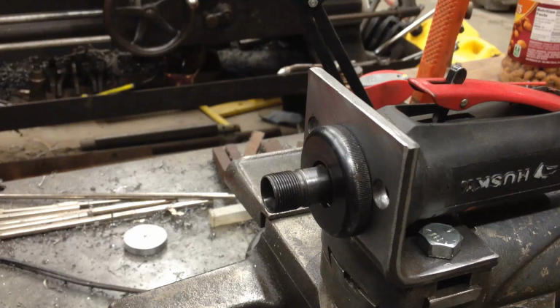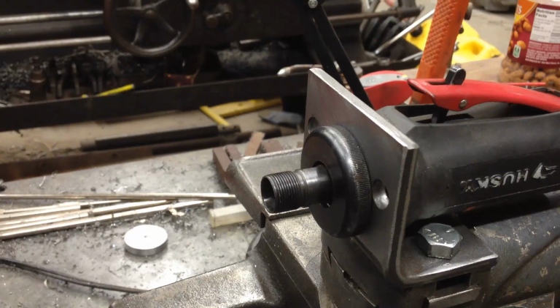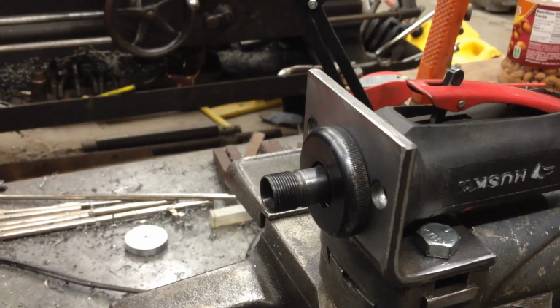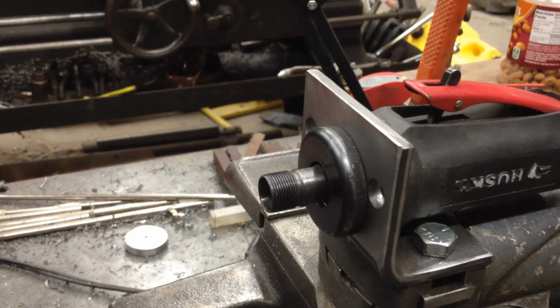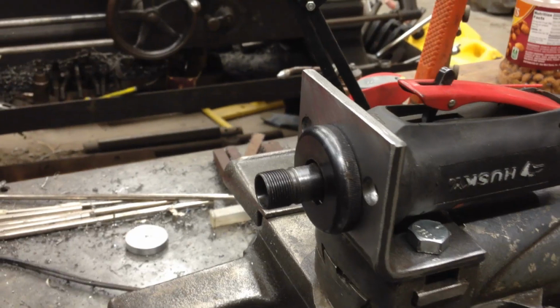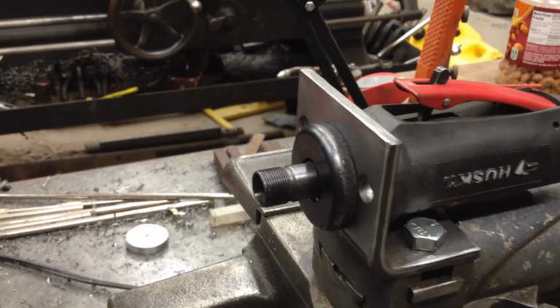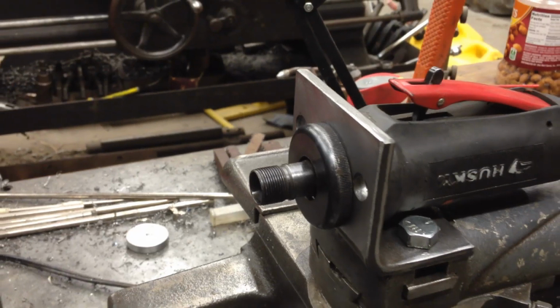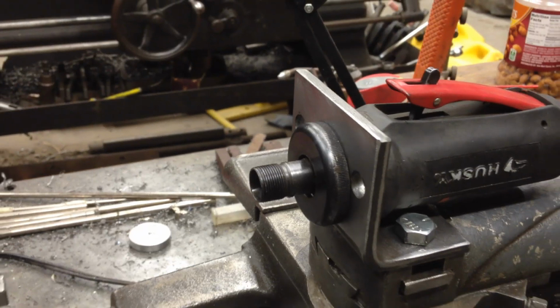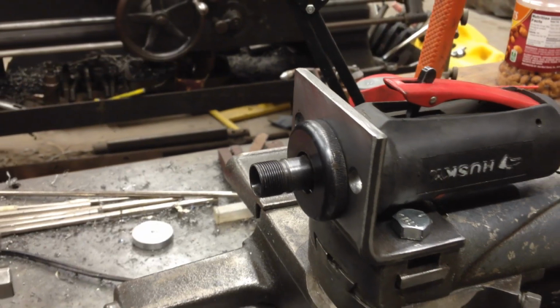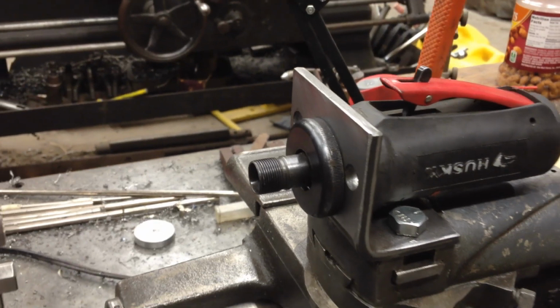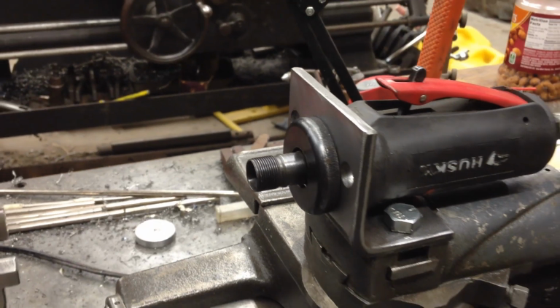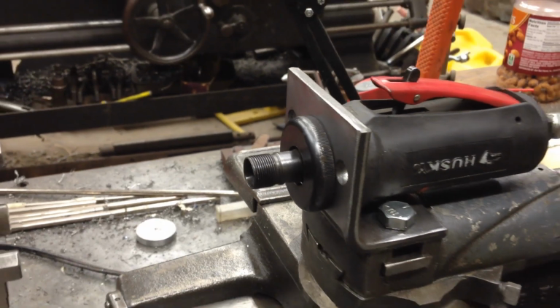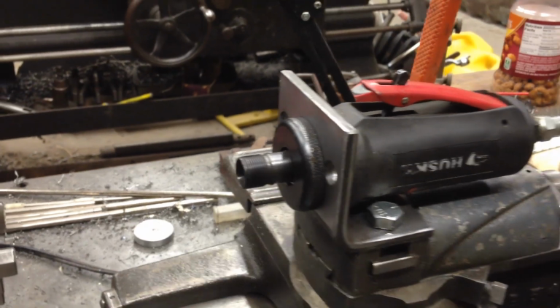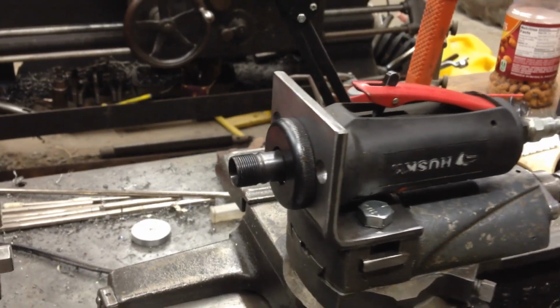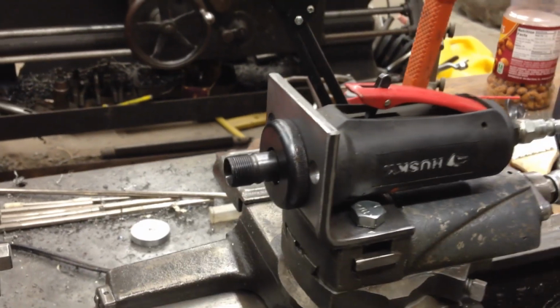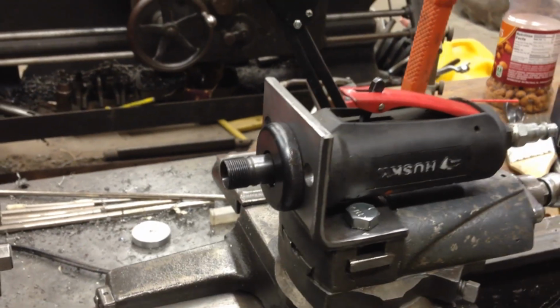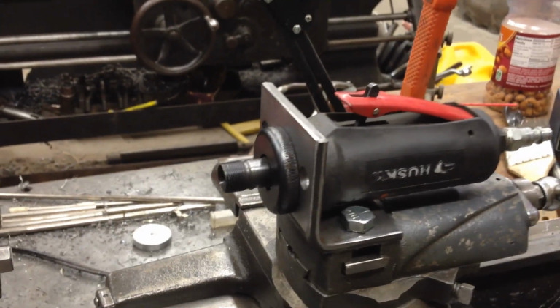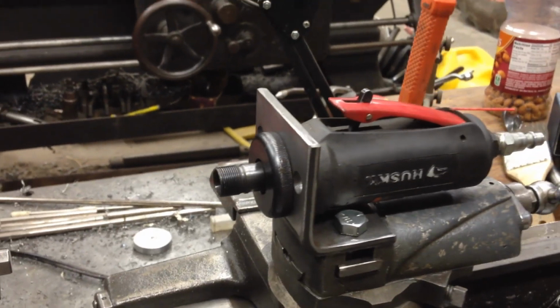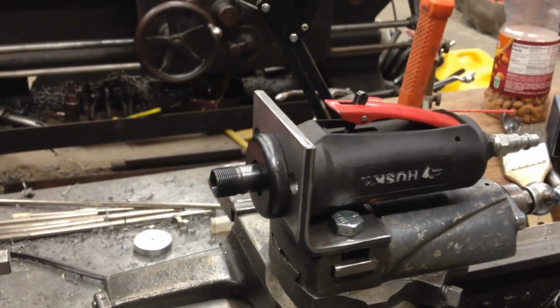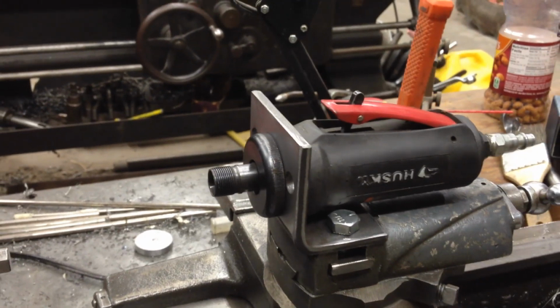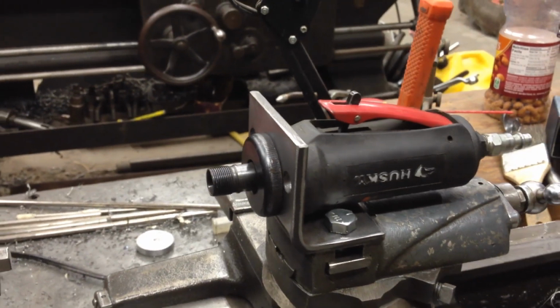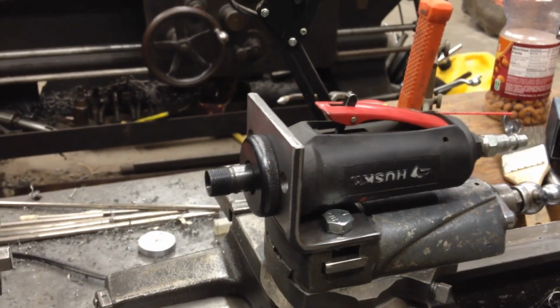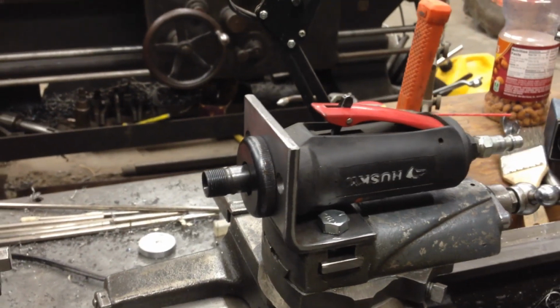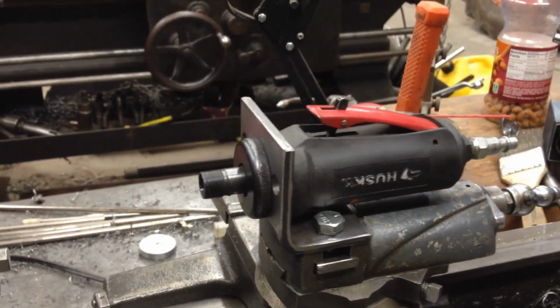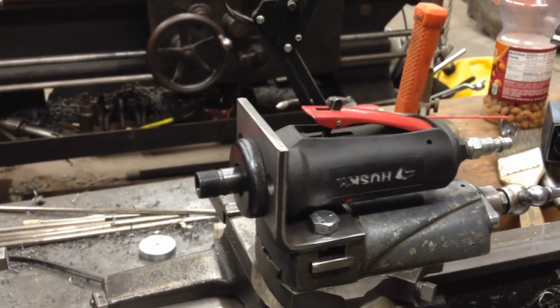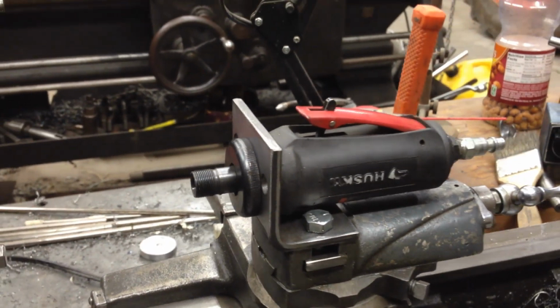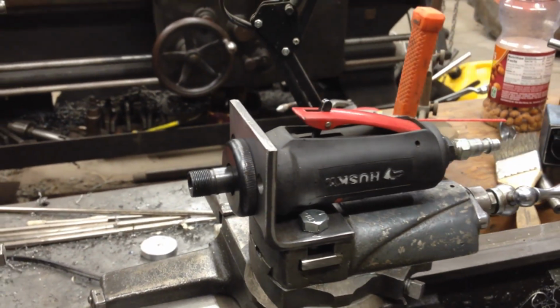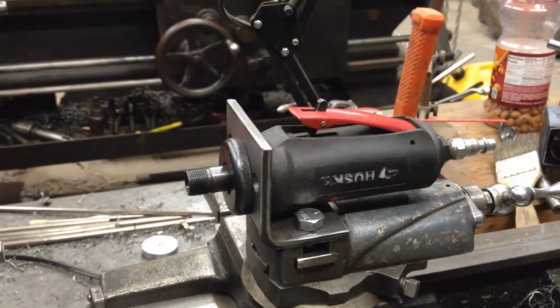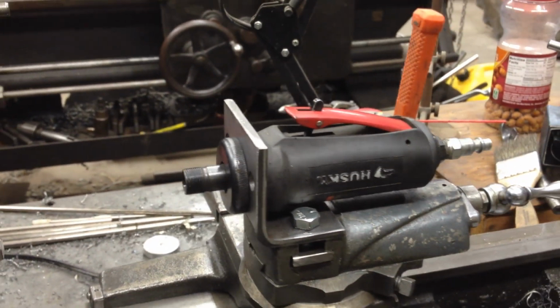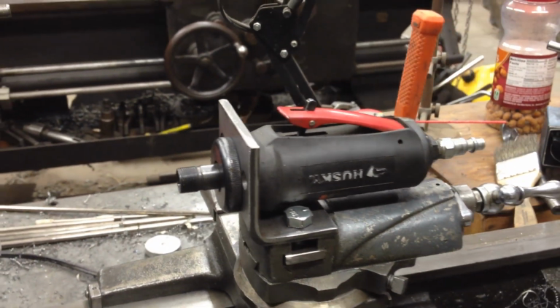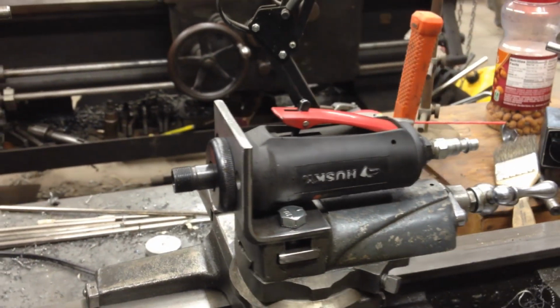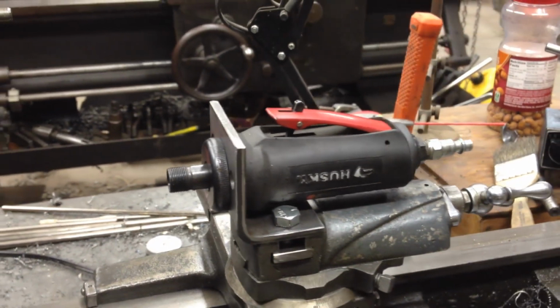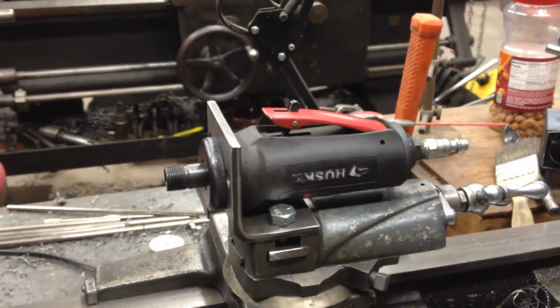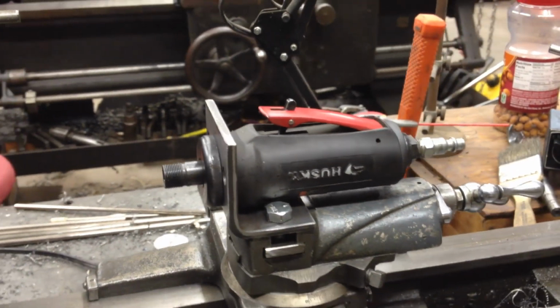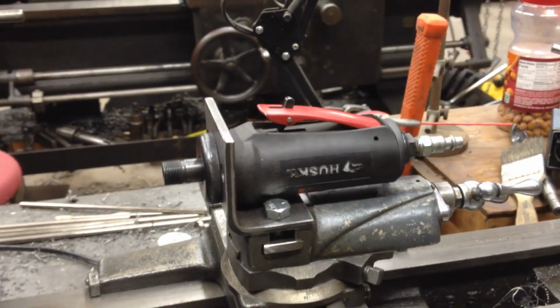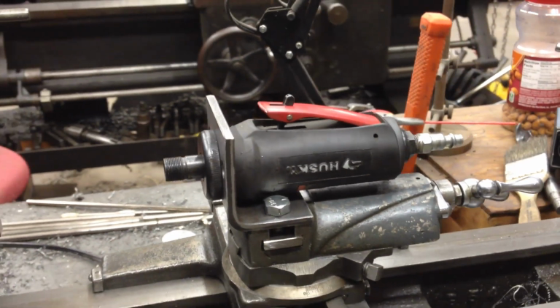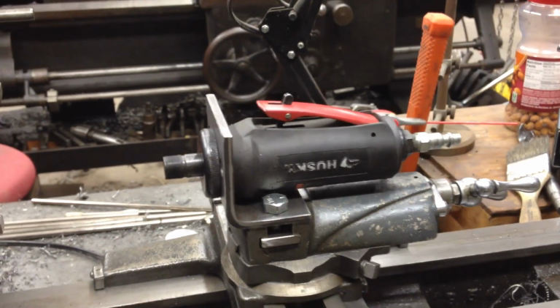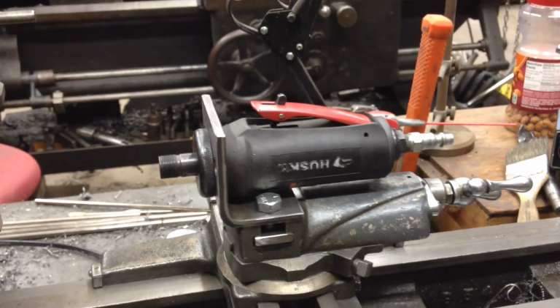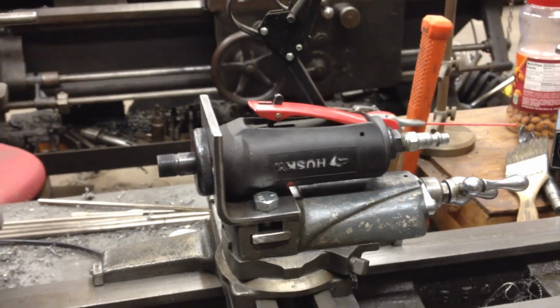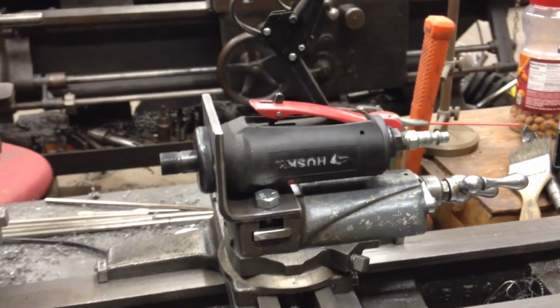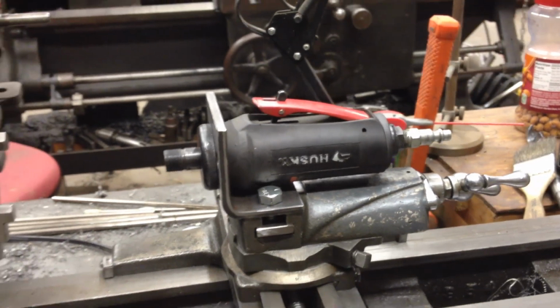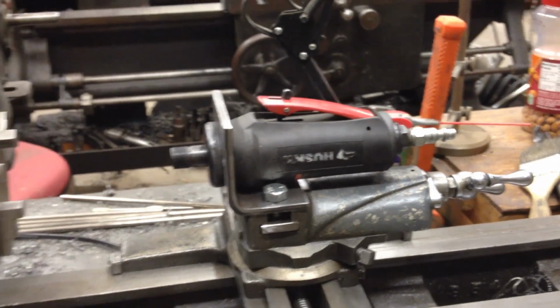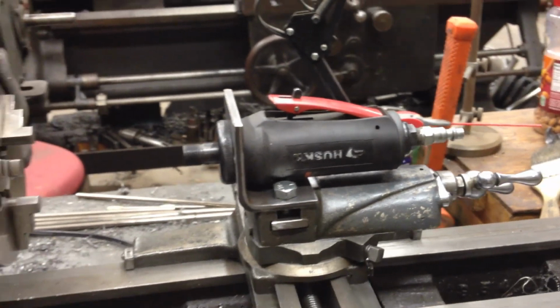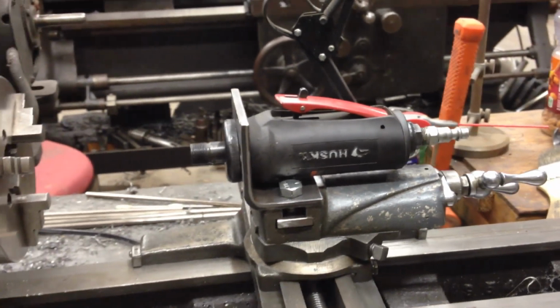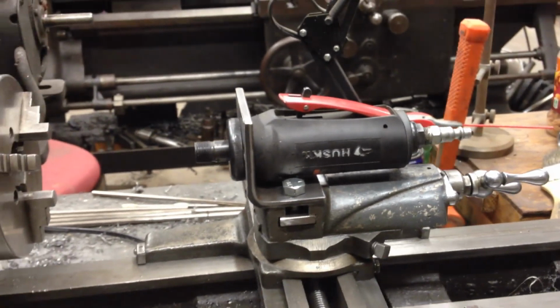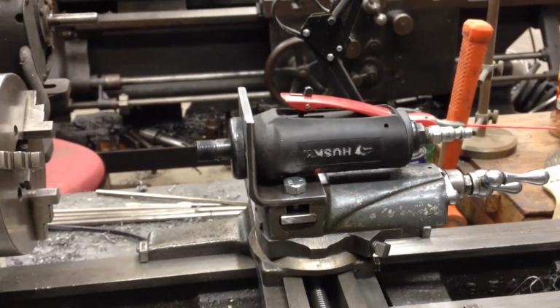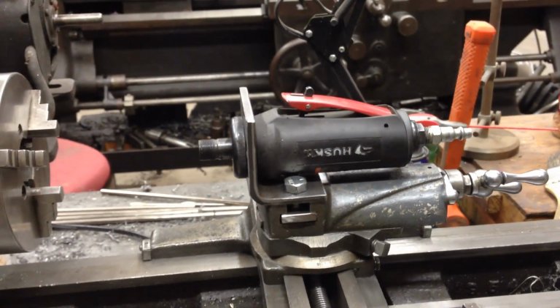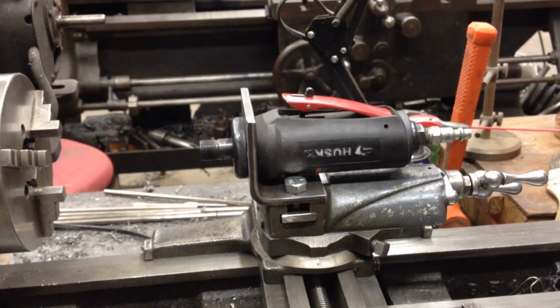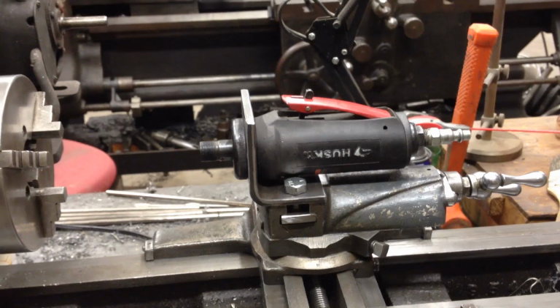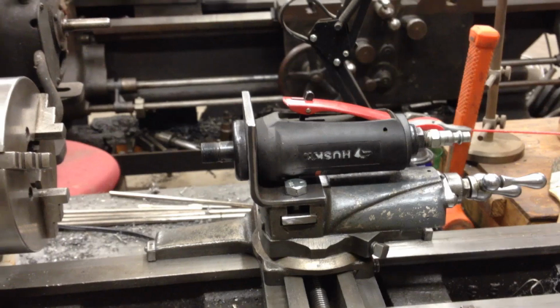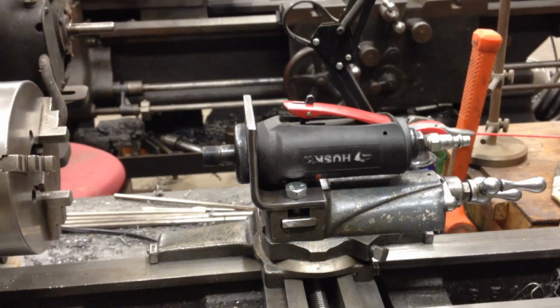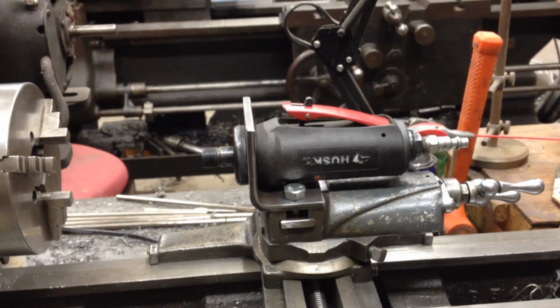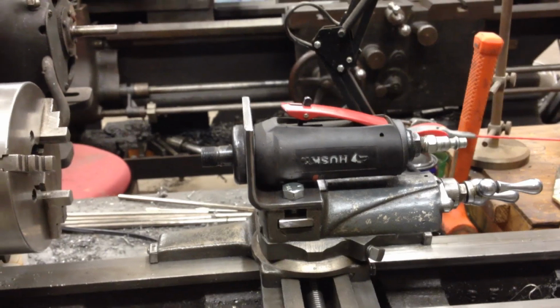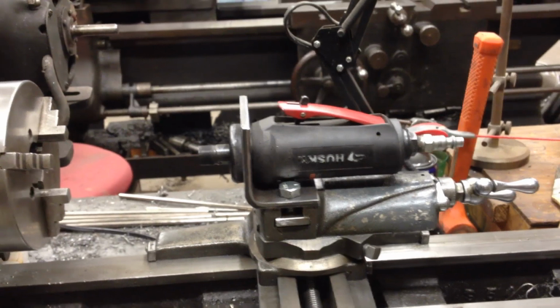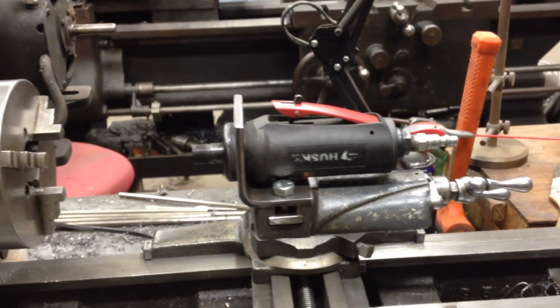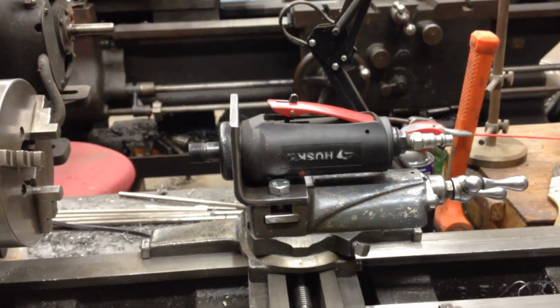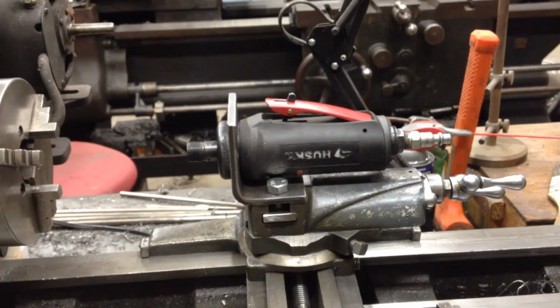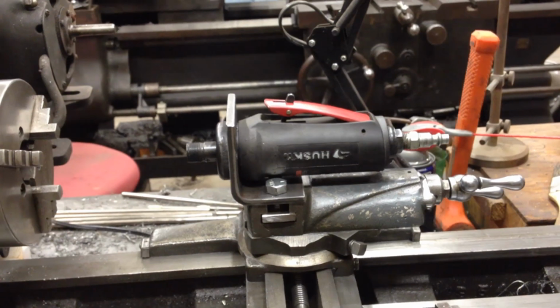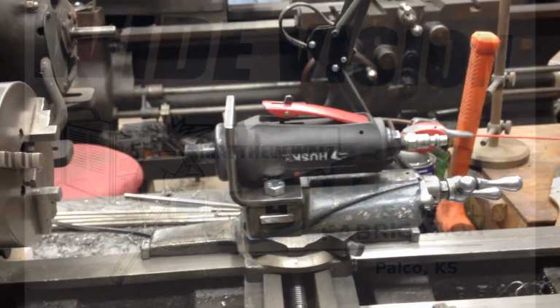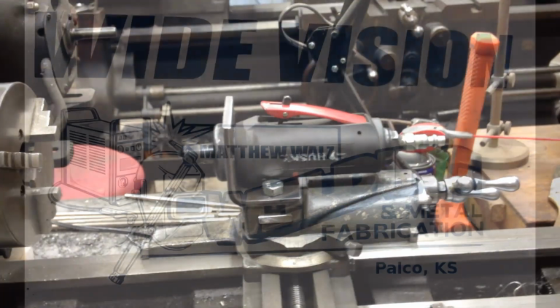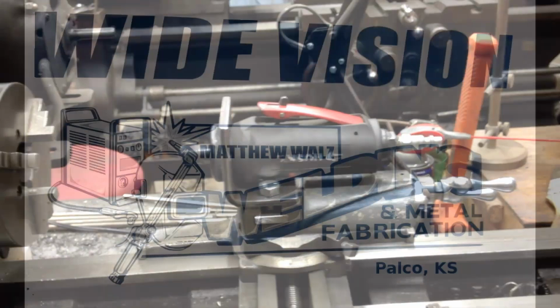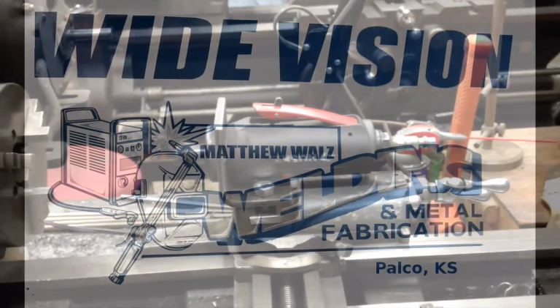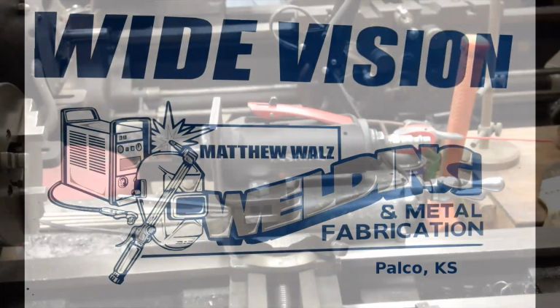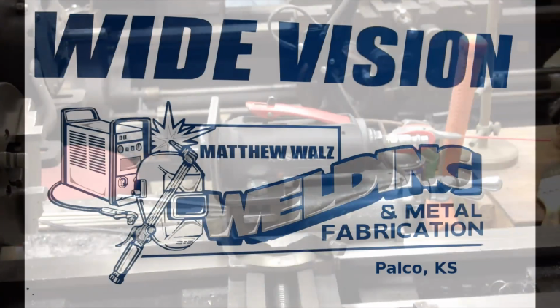This video is about building this little adapter here to hold the die grinder. So if you want to see more details on that, hang around.